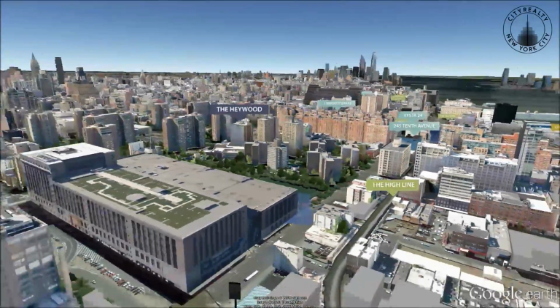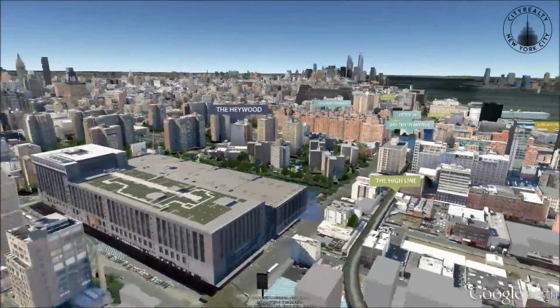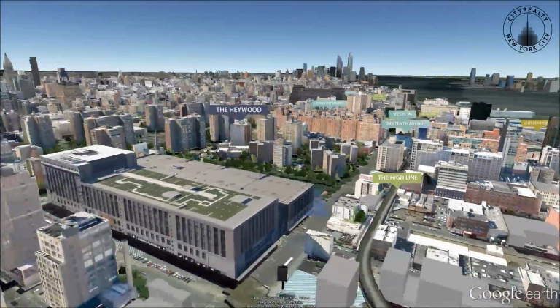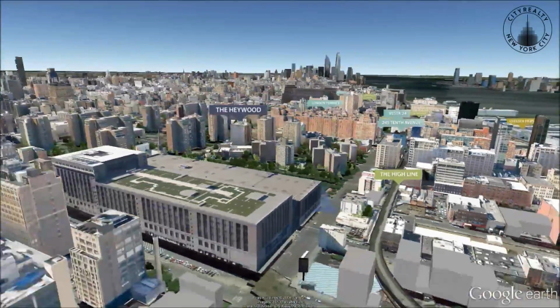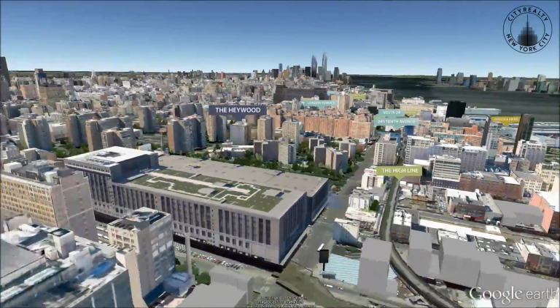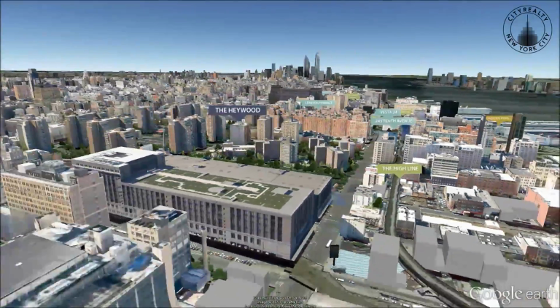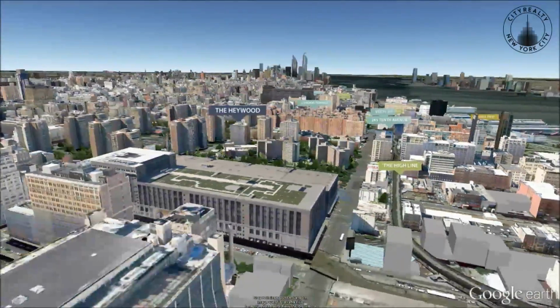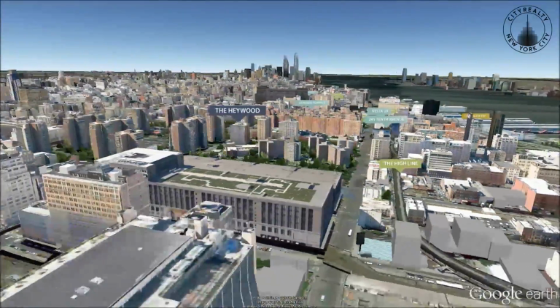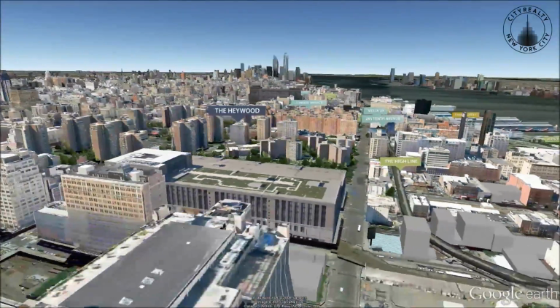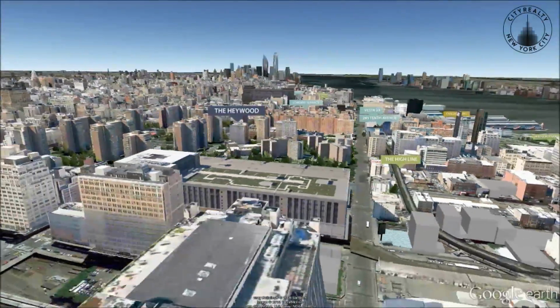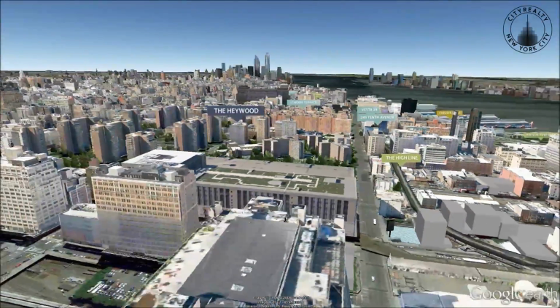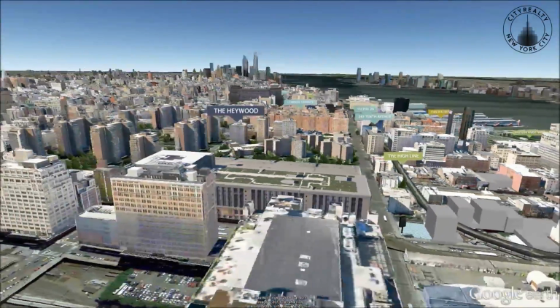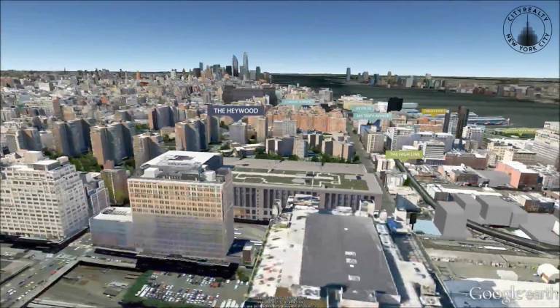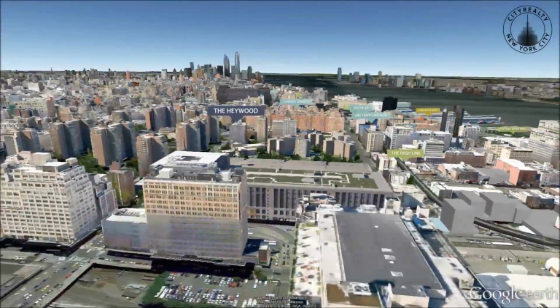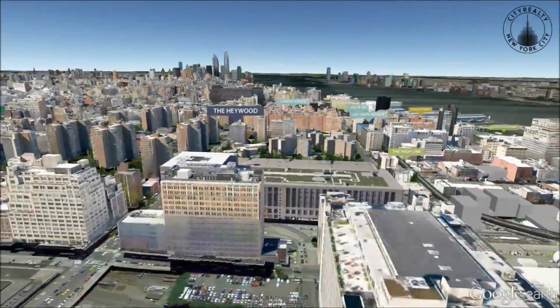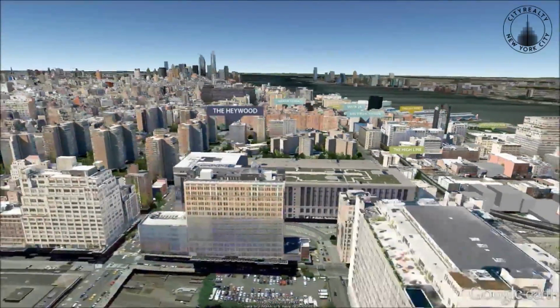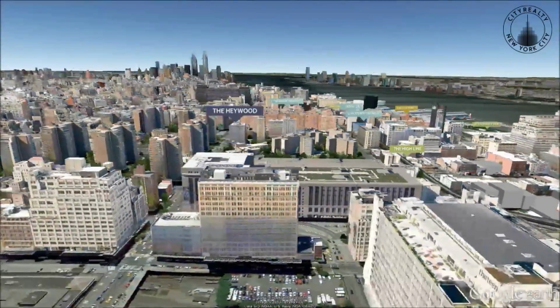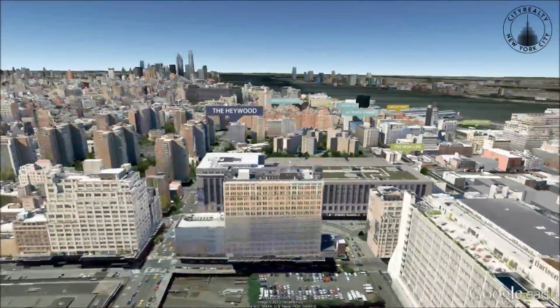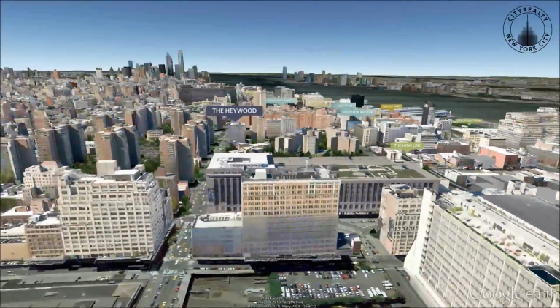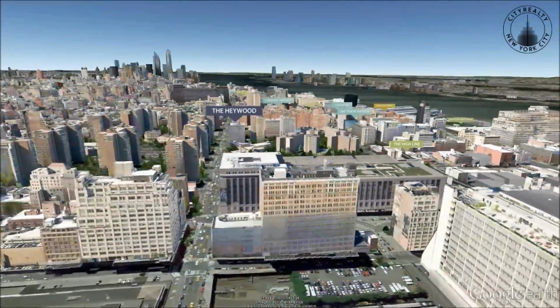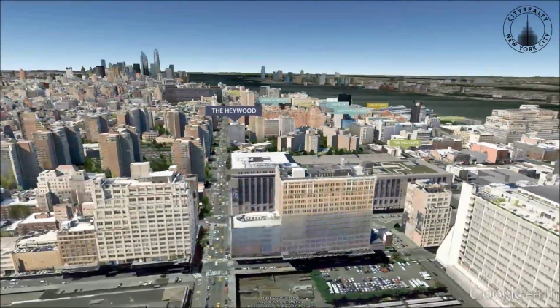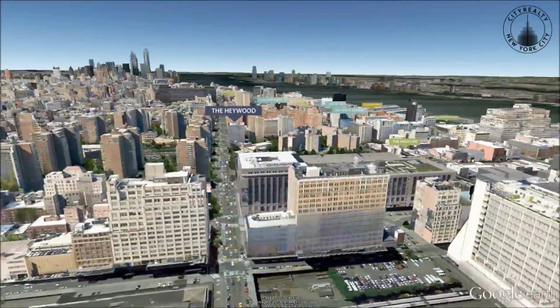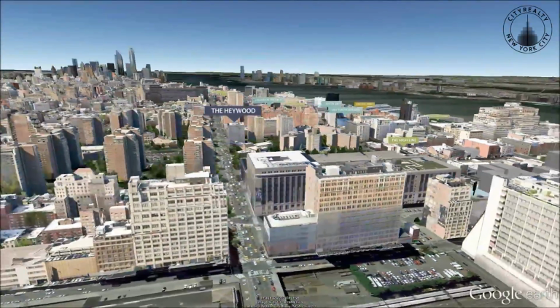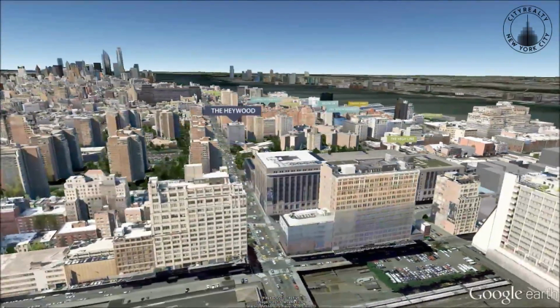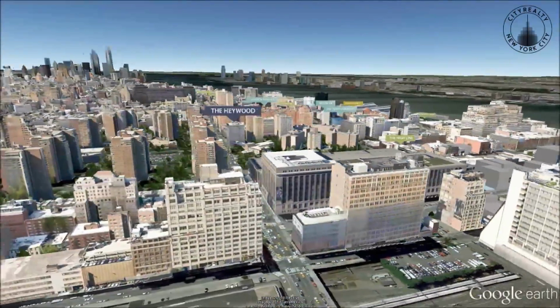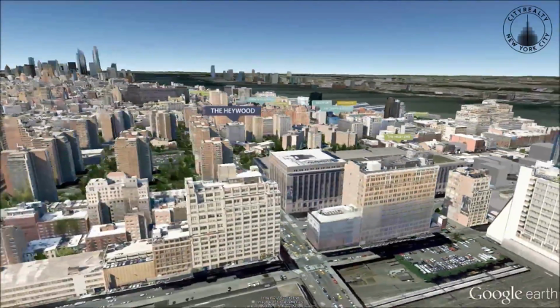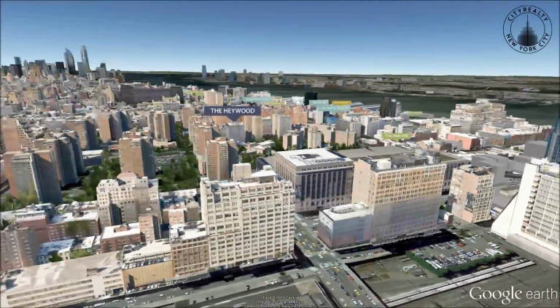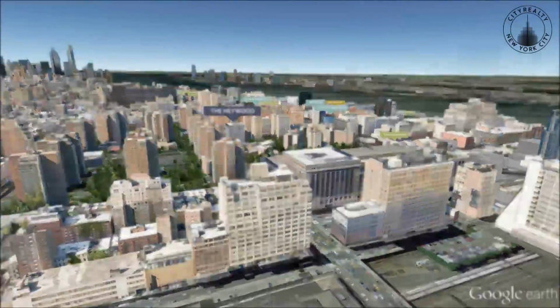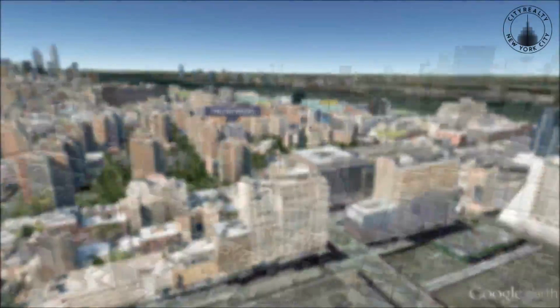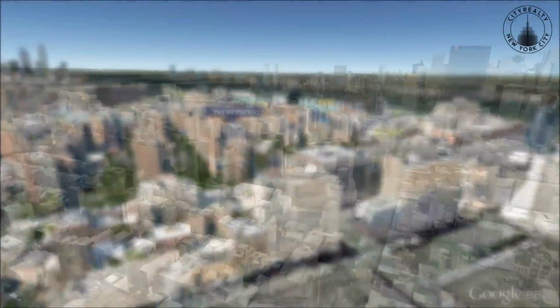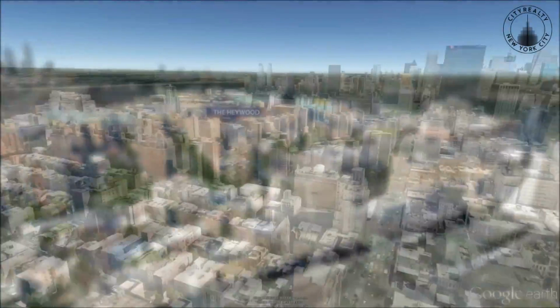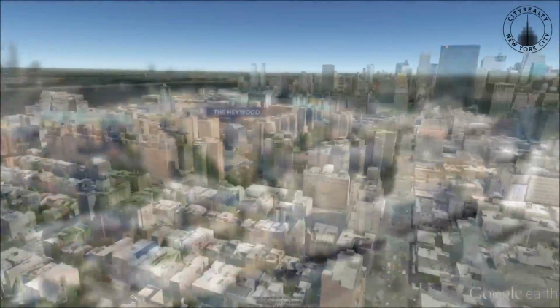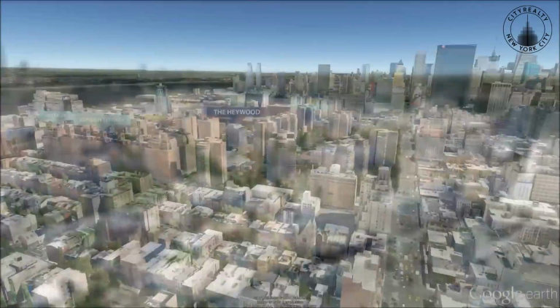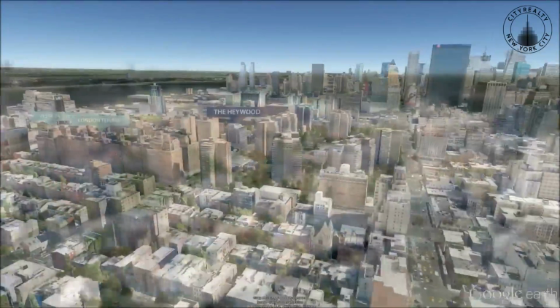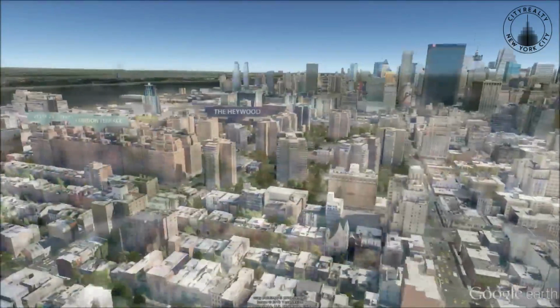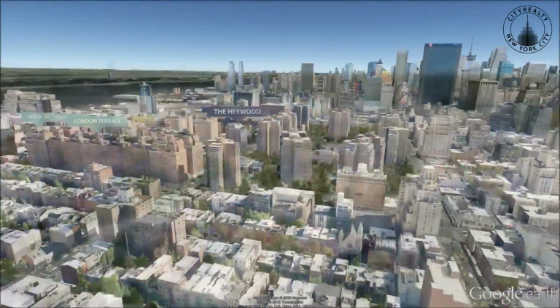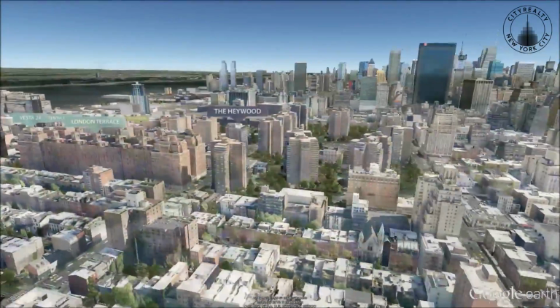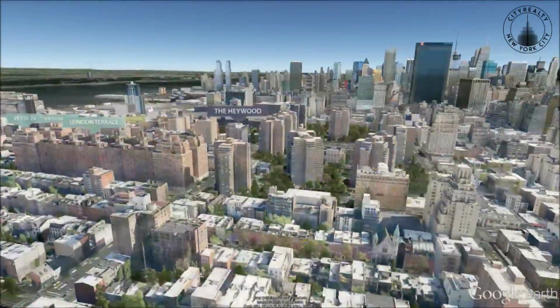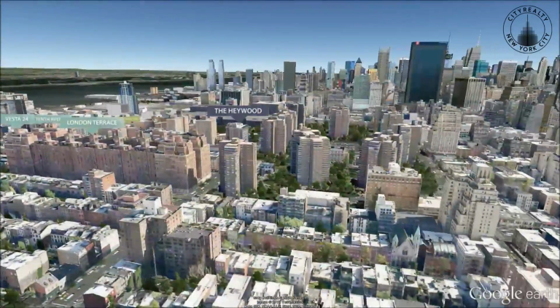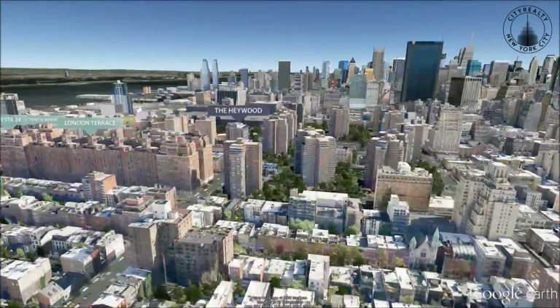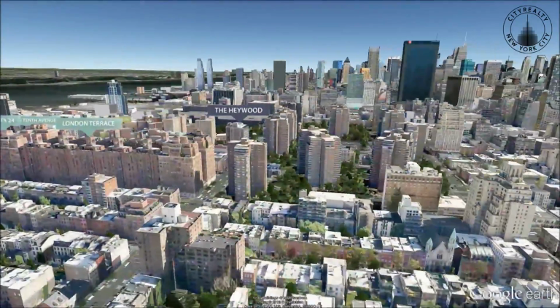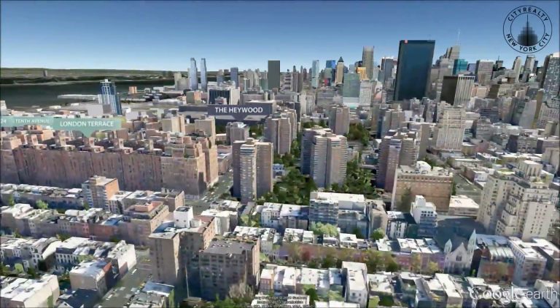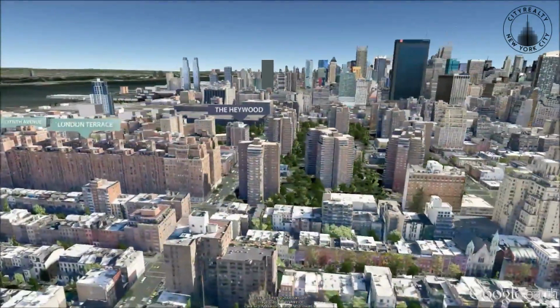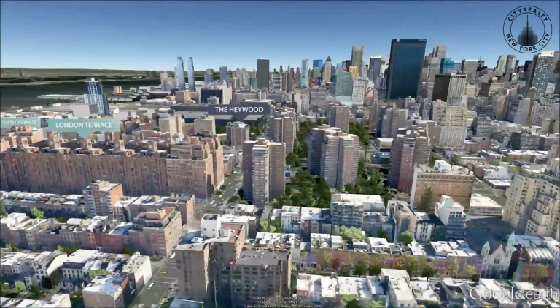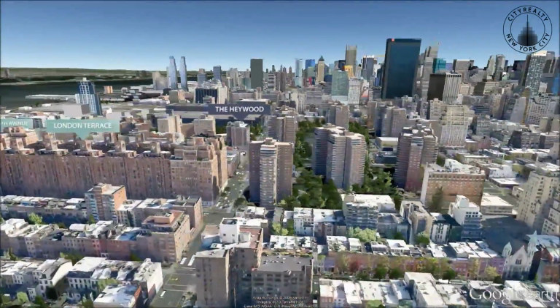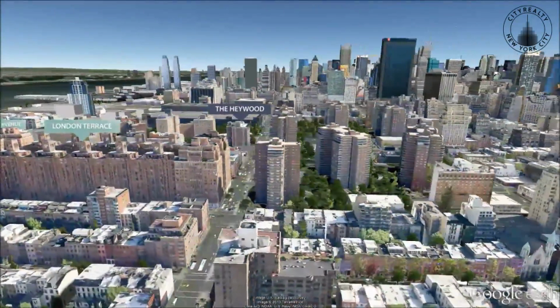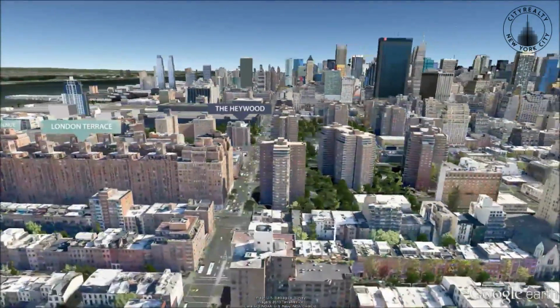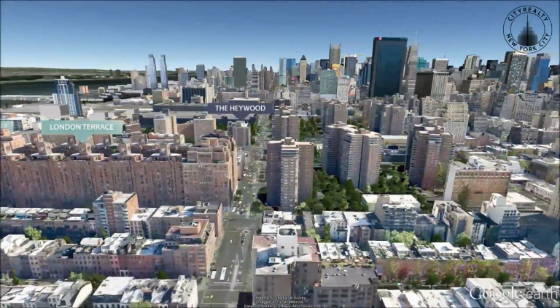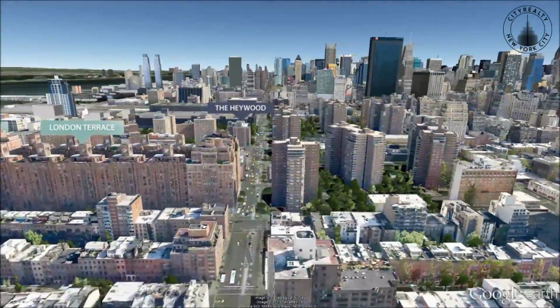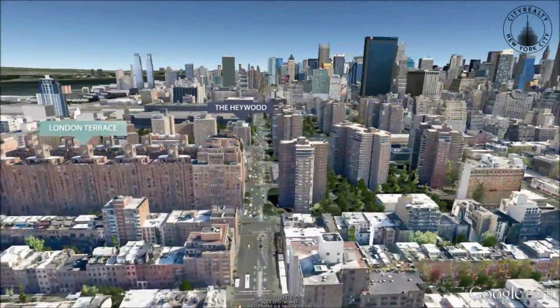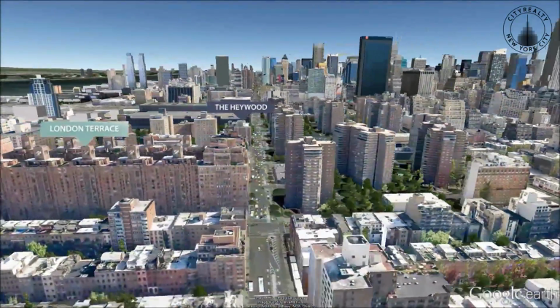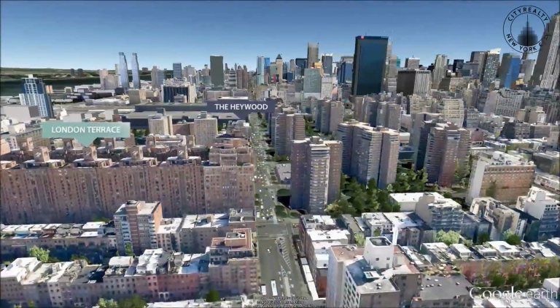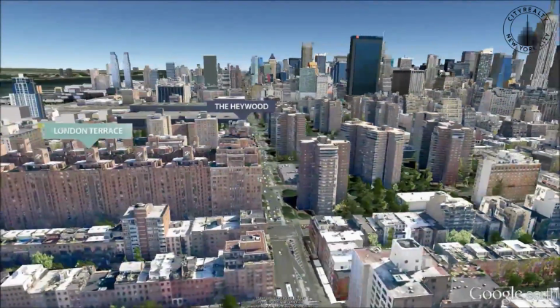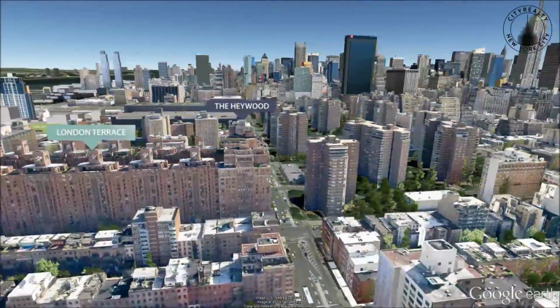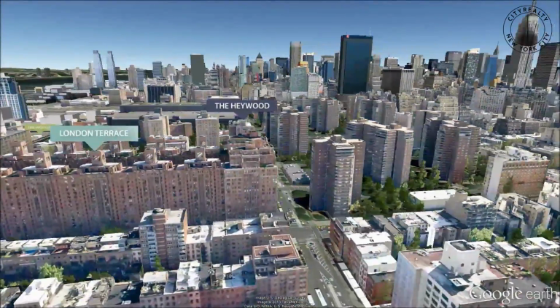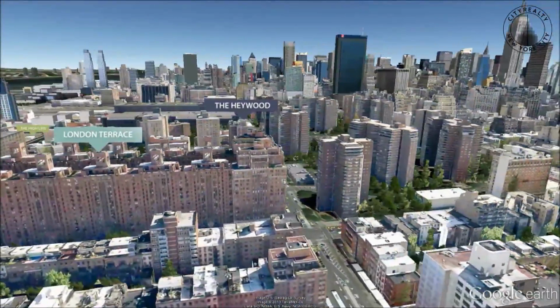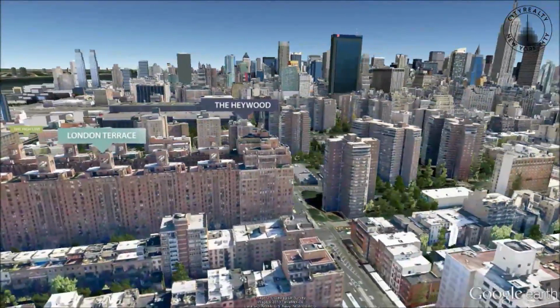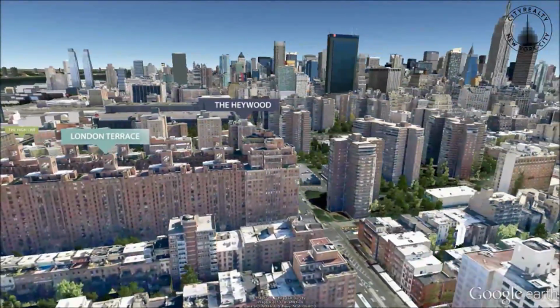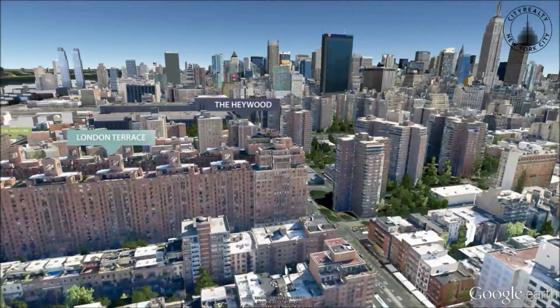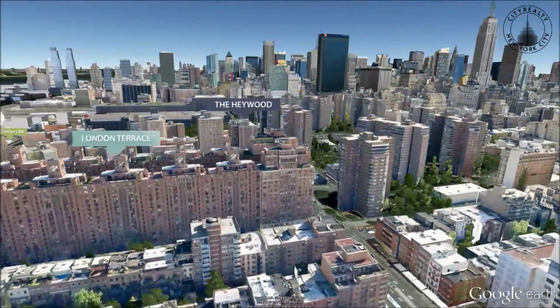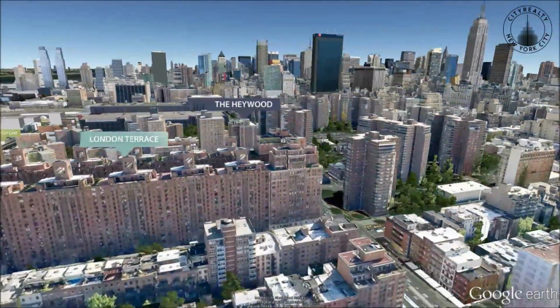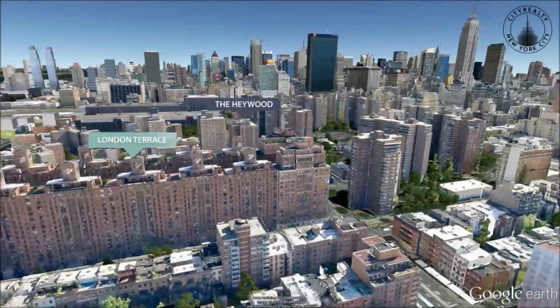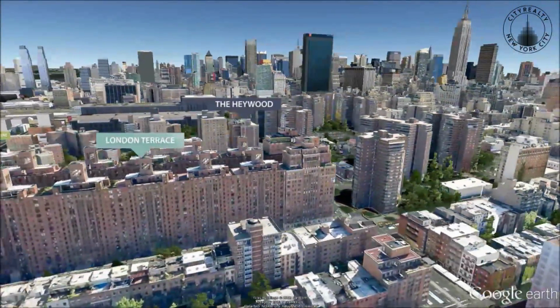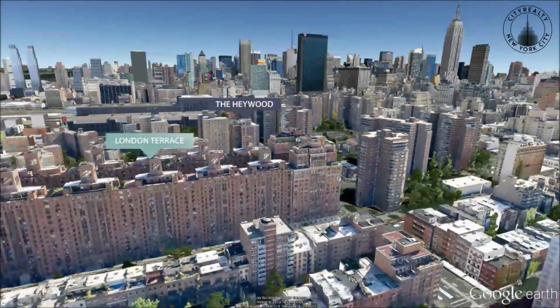The surrounding neighborhood is home to countless art galleries, many restaurants and designer boutiques.